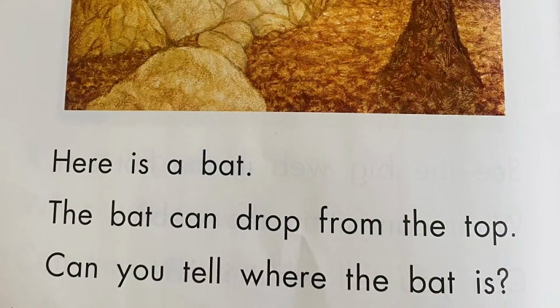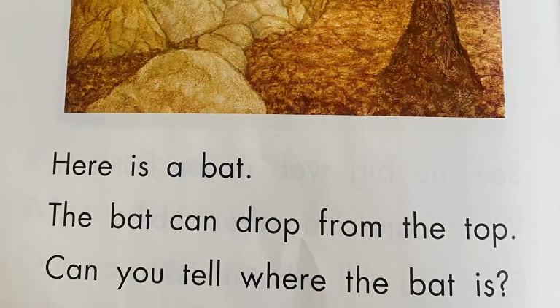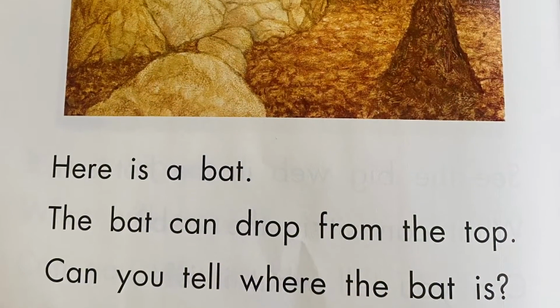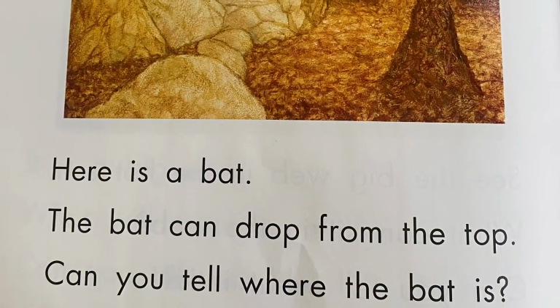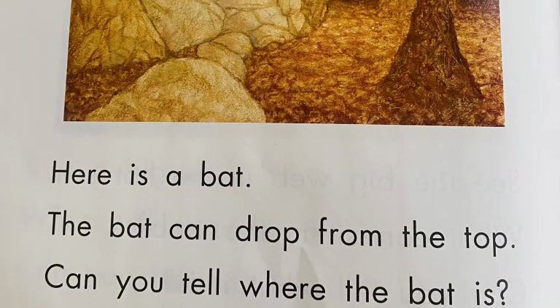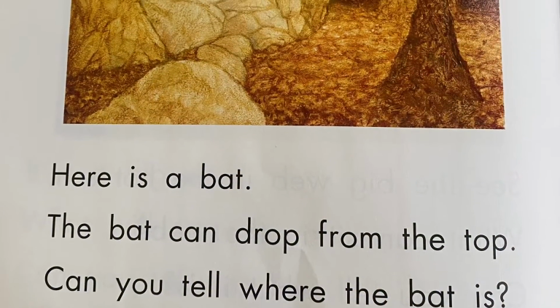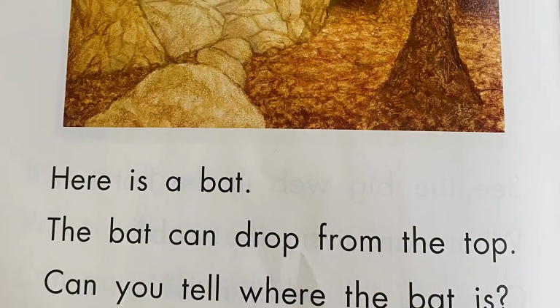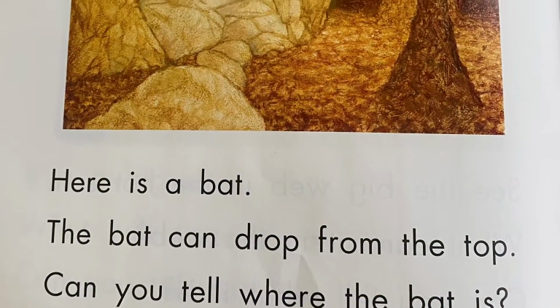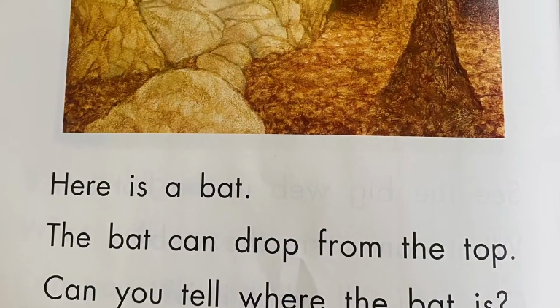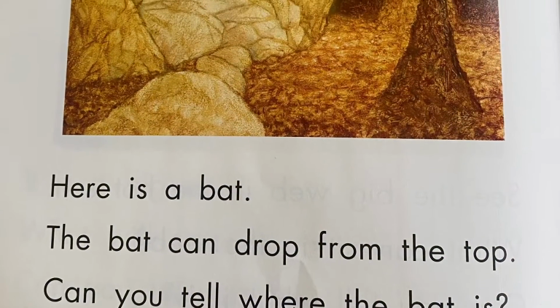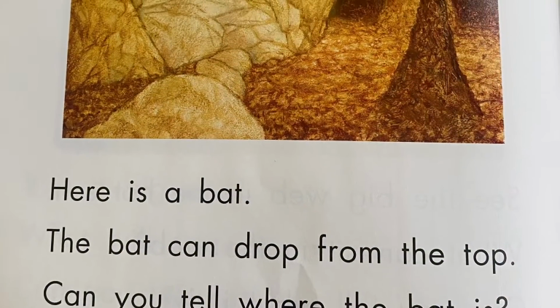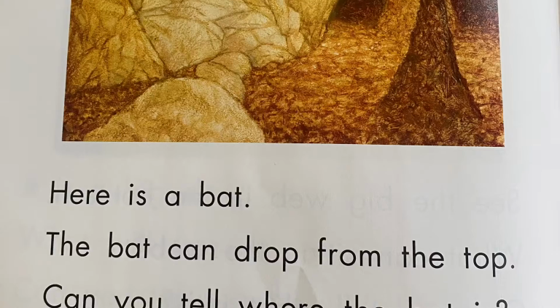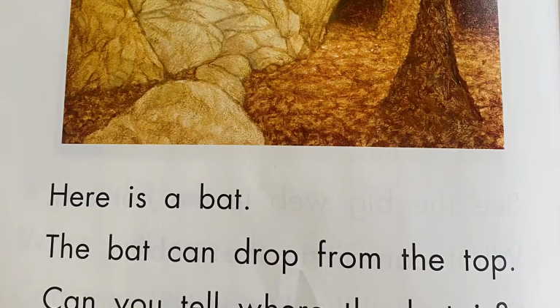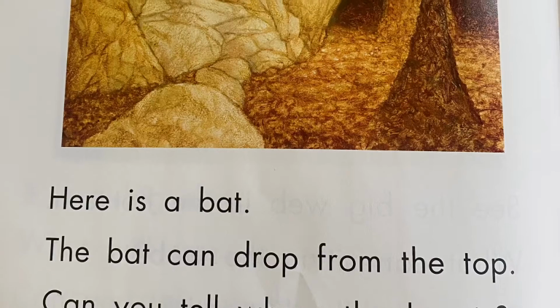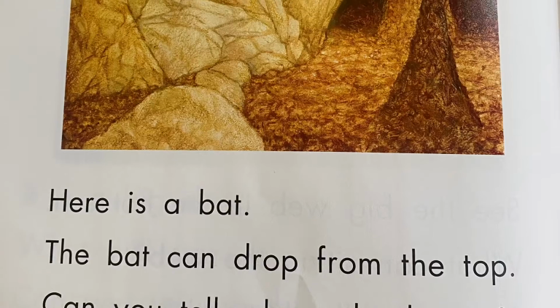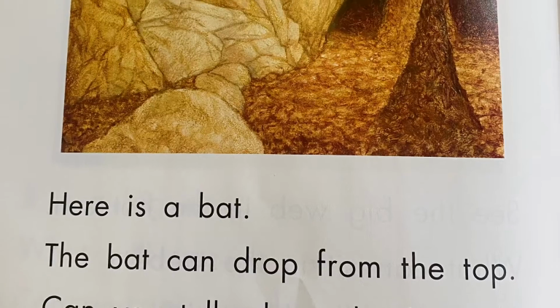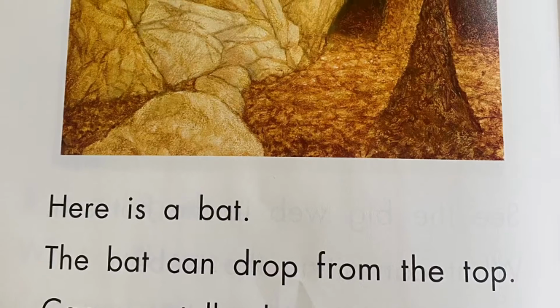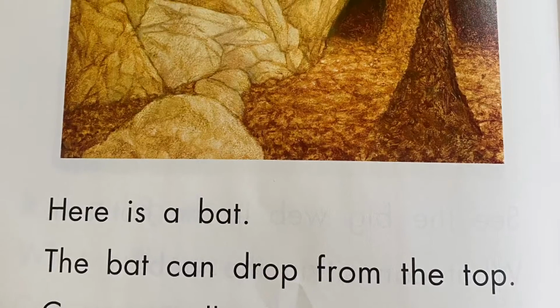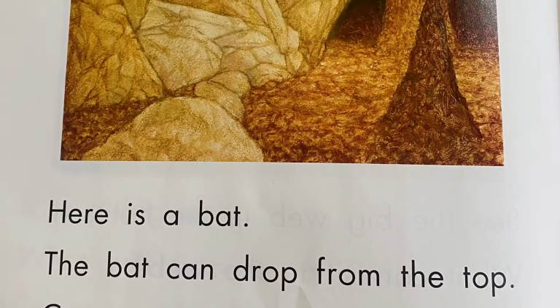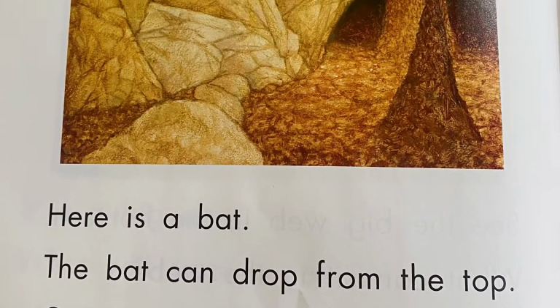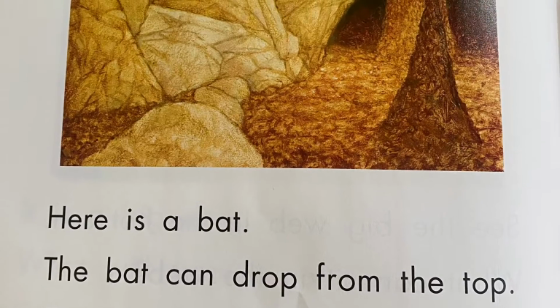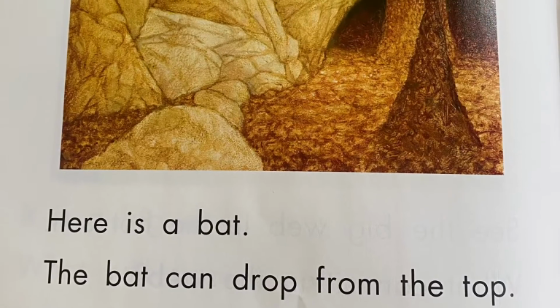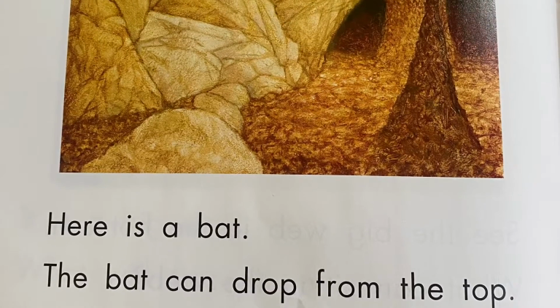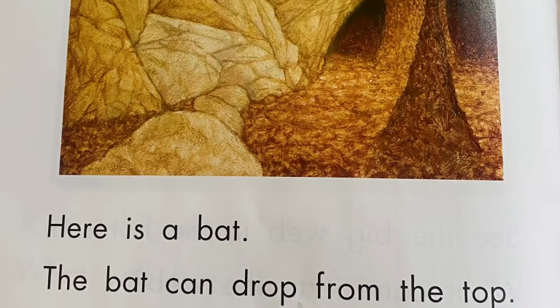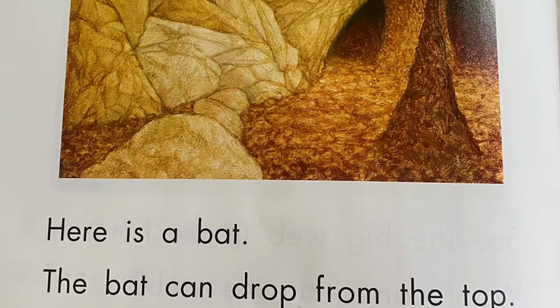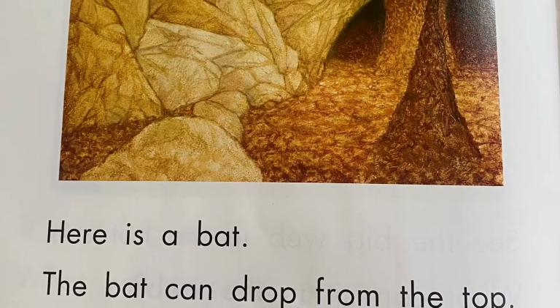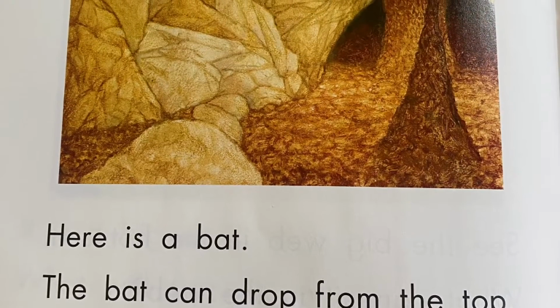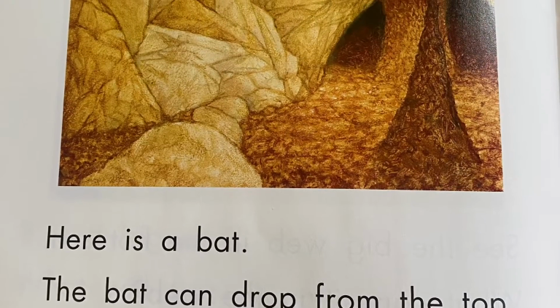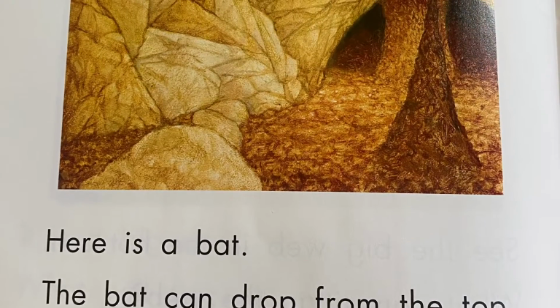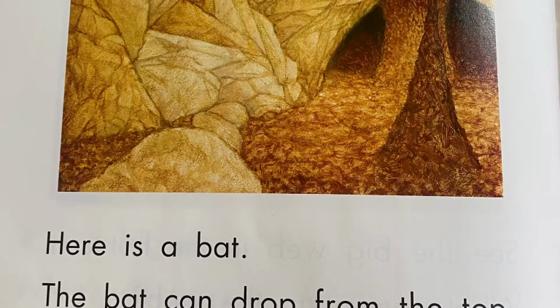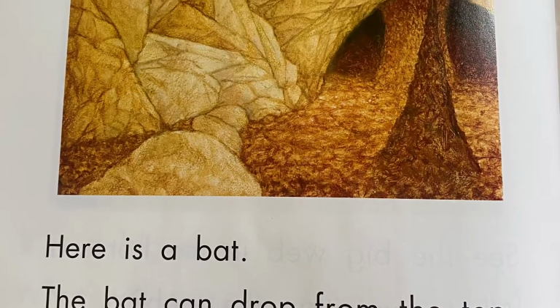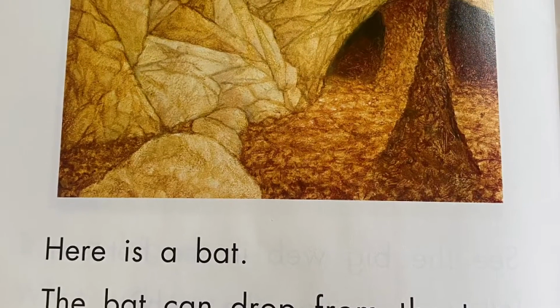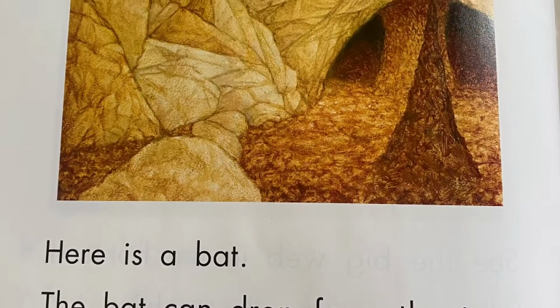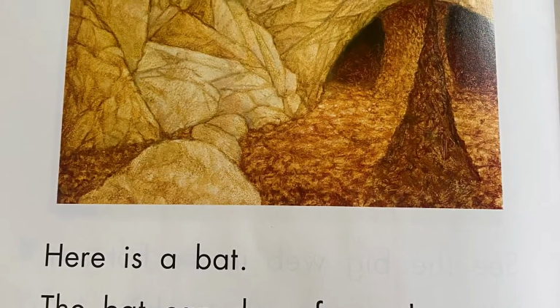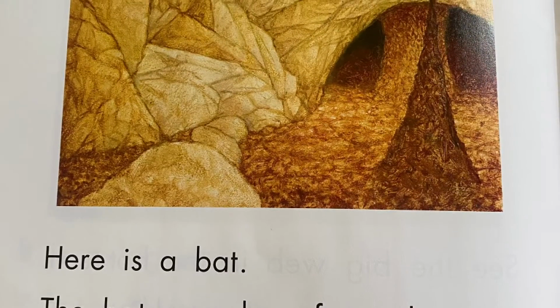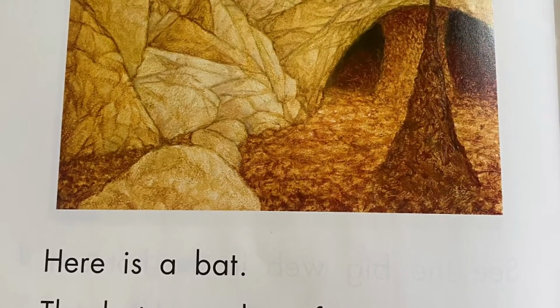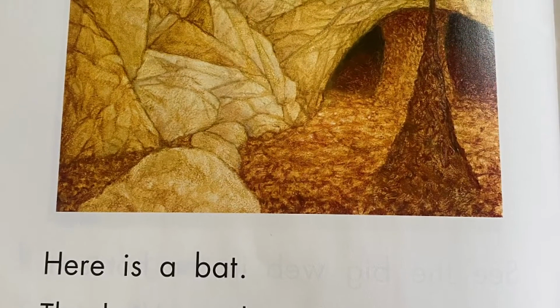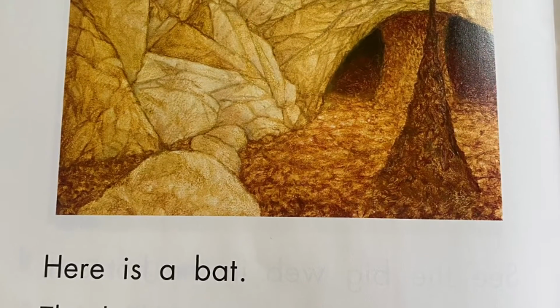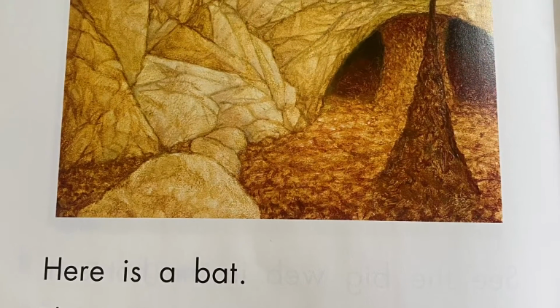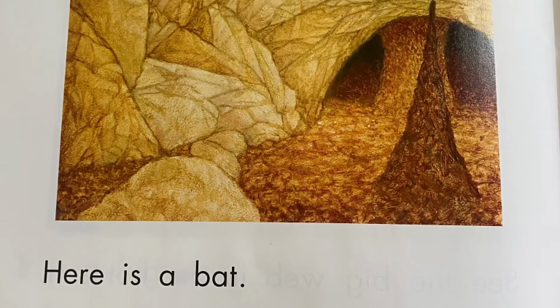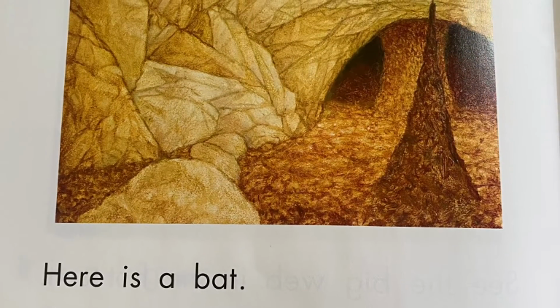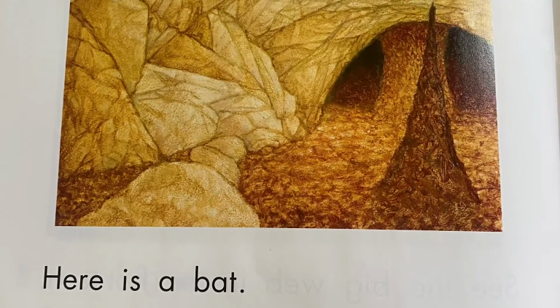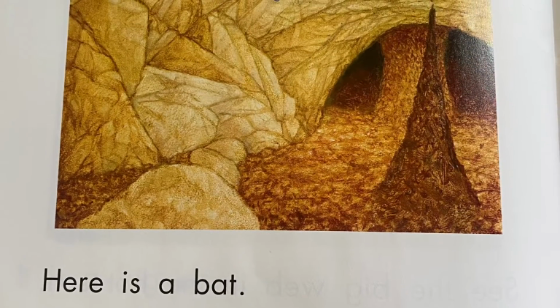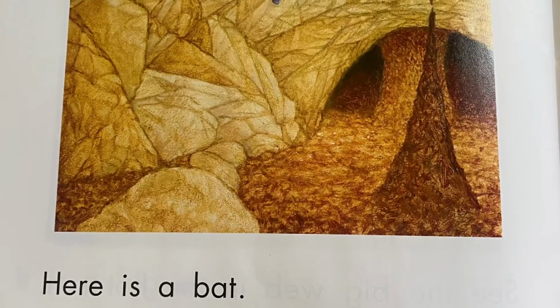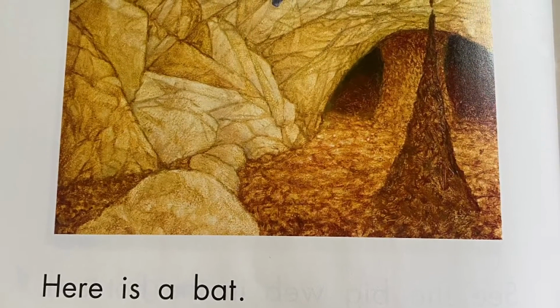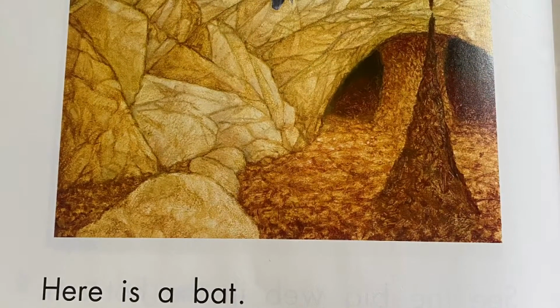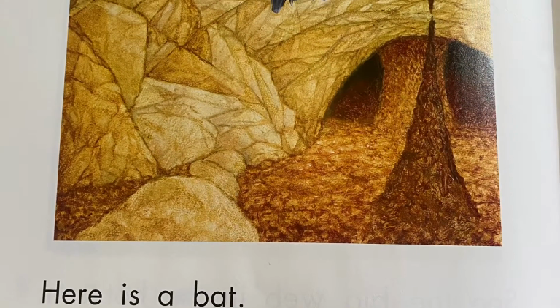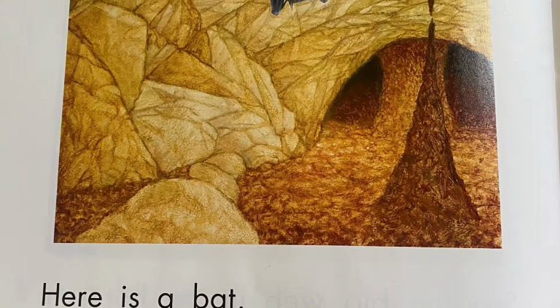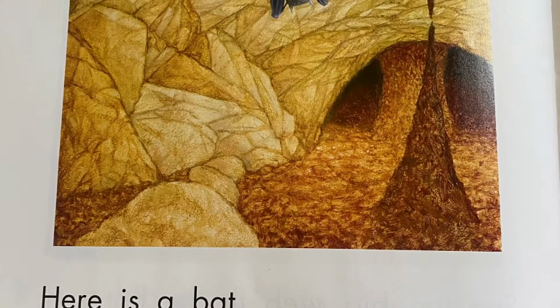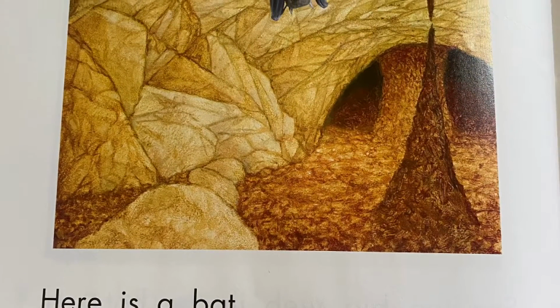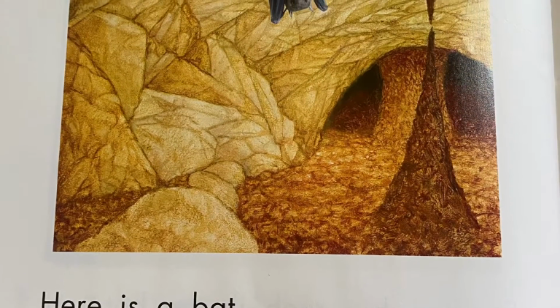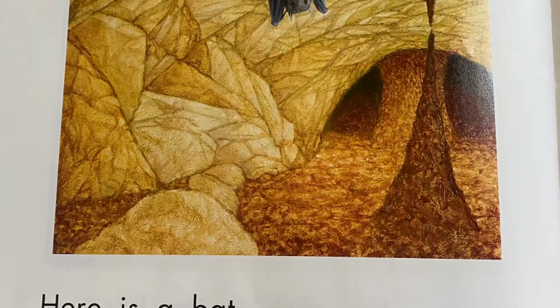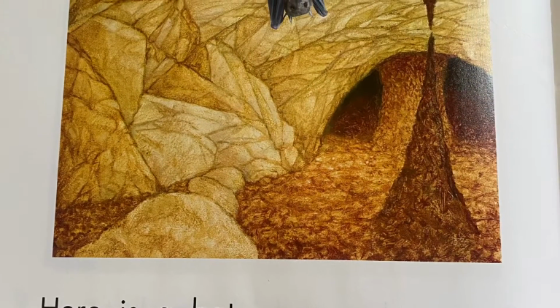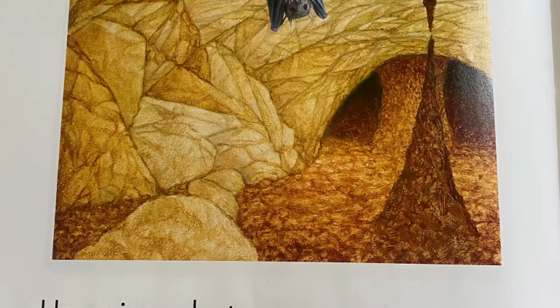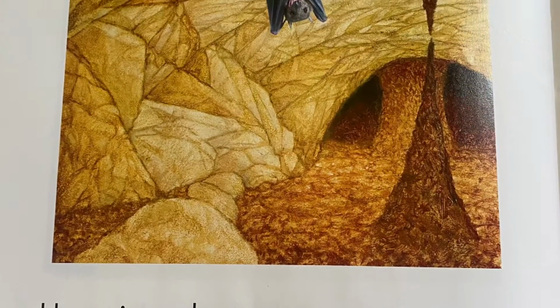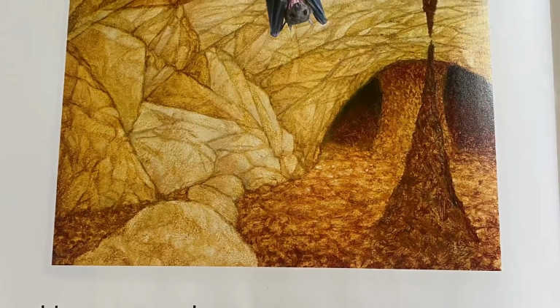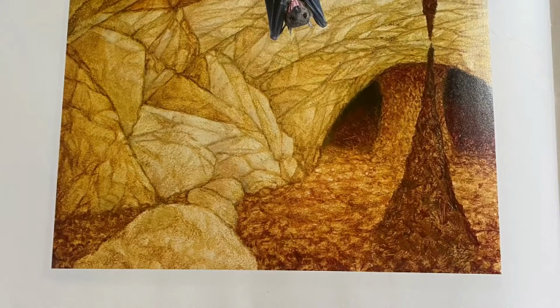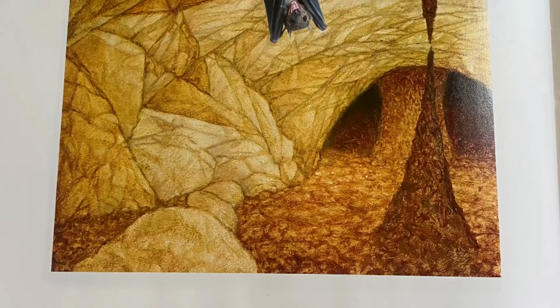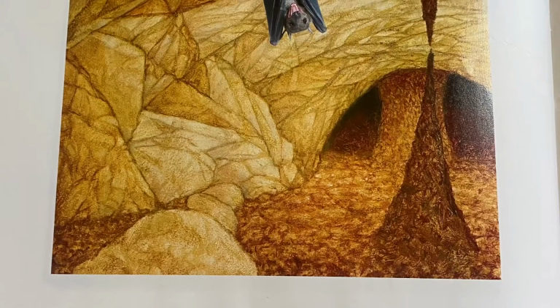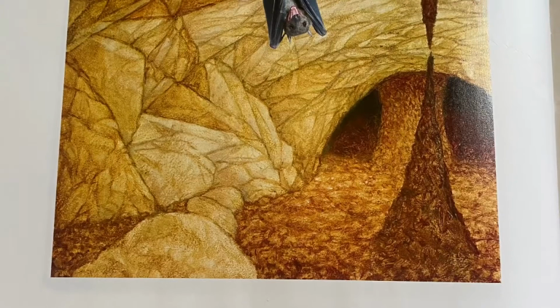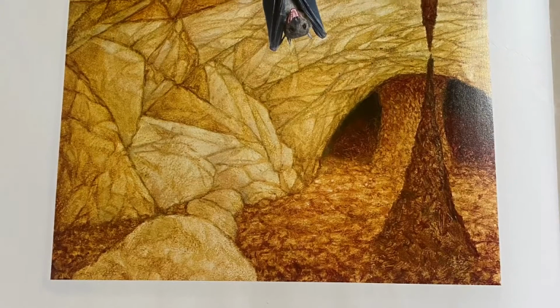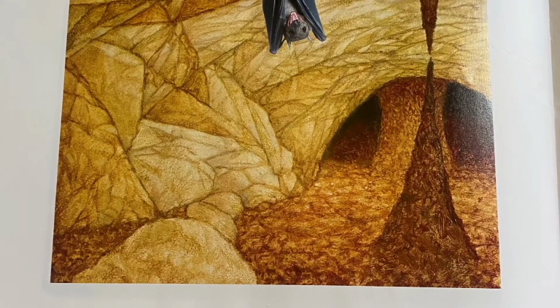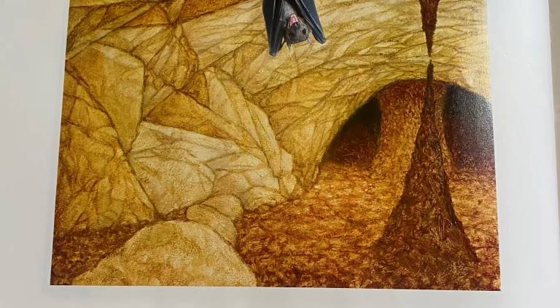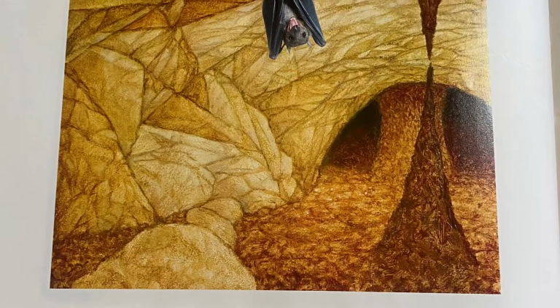Here is a bat. The bat can drop from the top. Can you tell where the bat is?